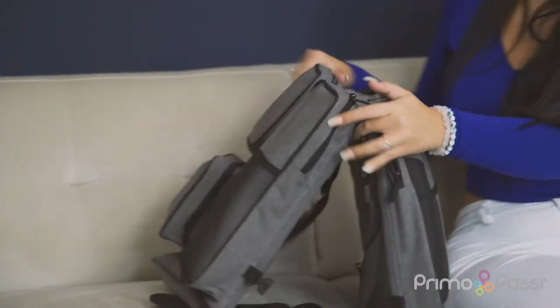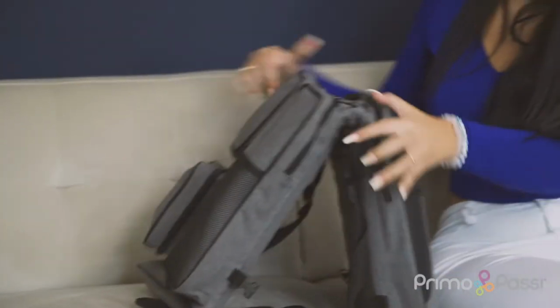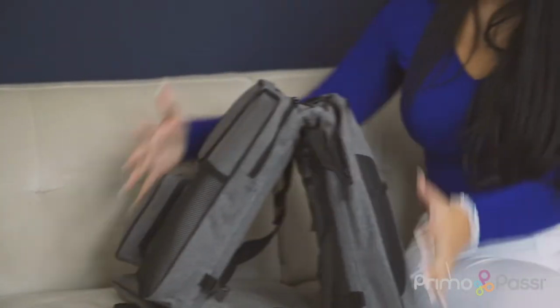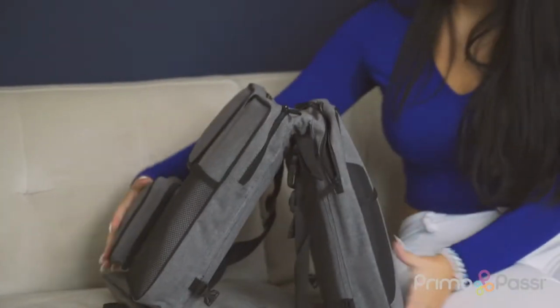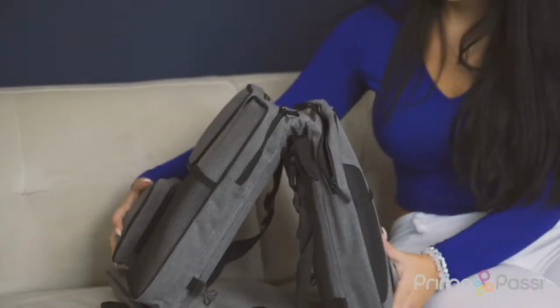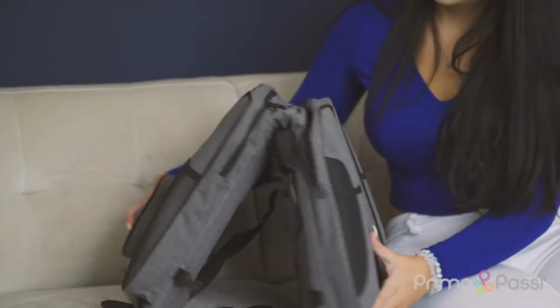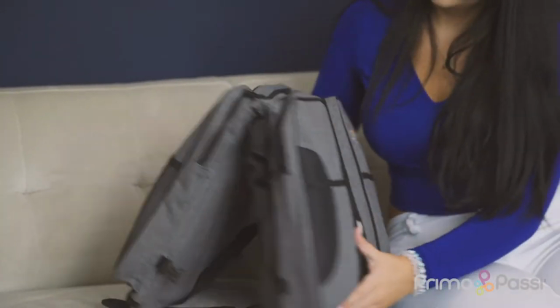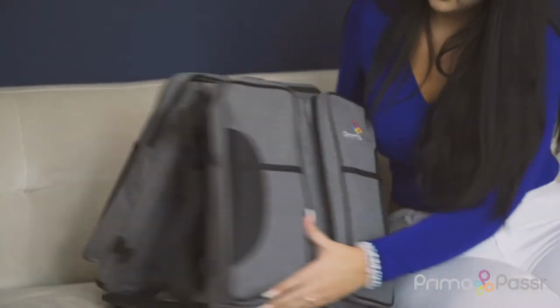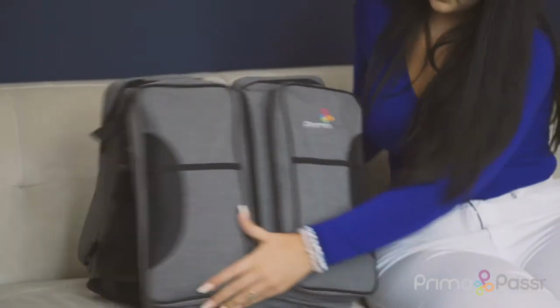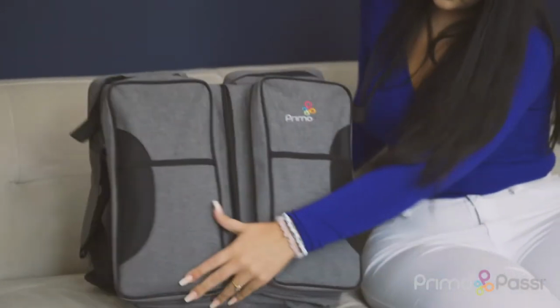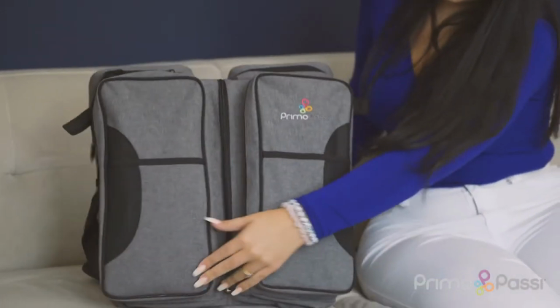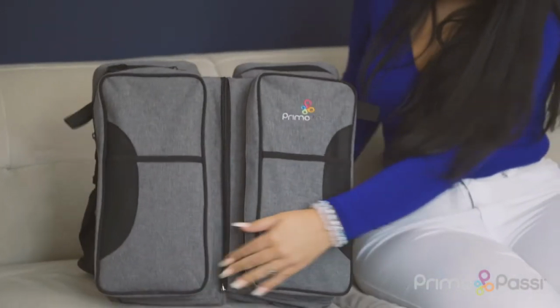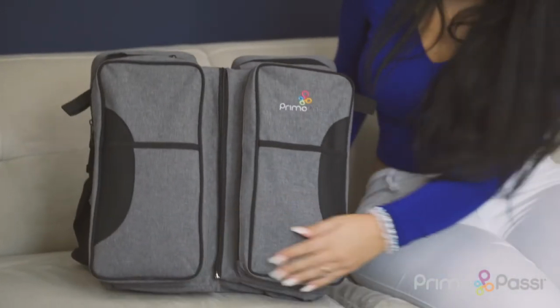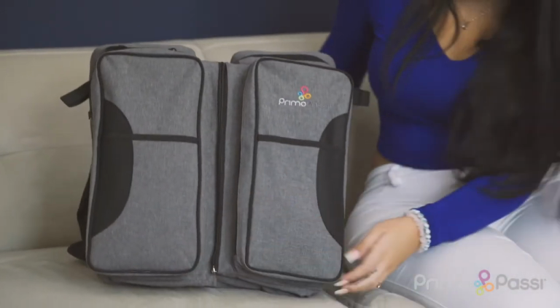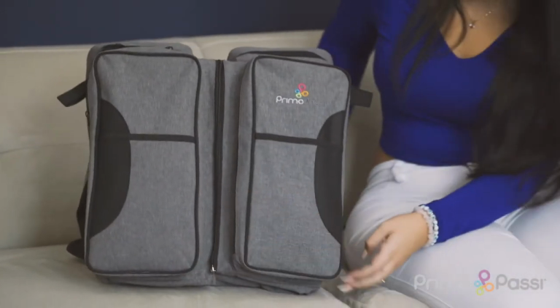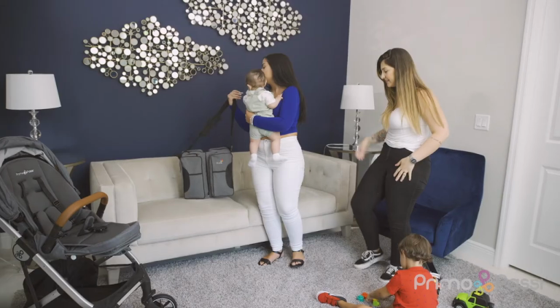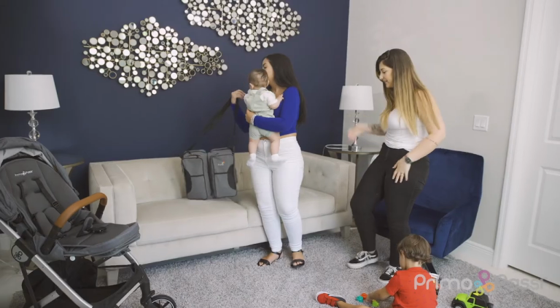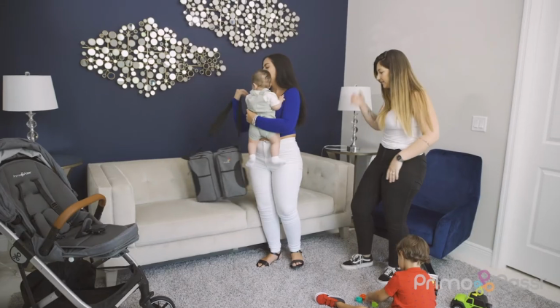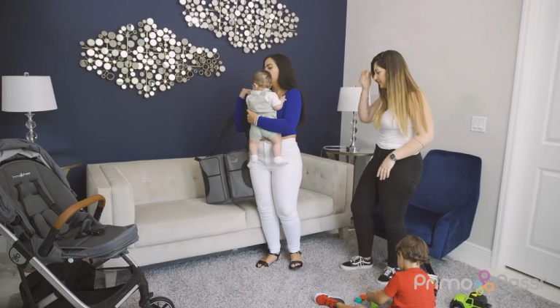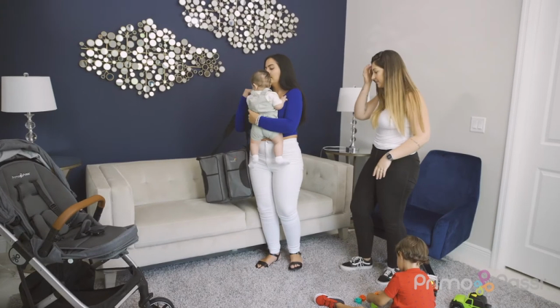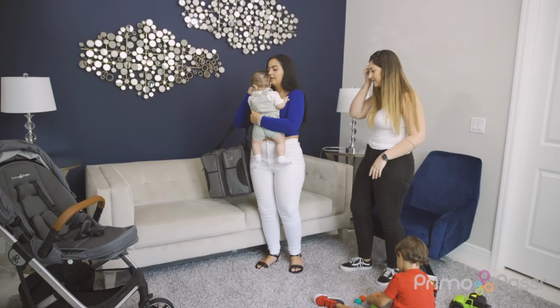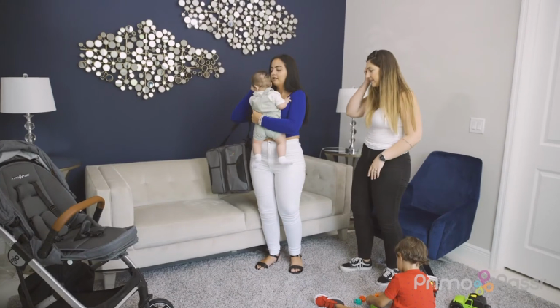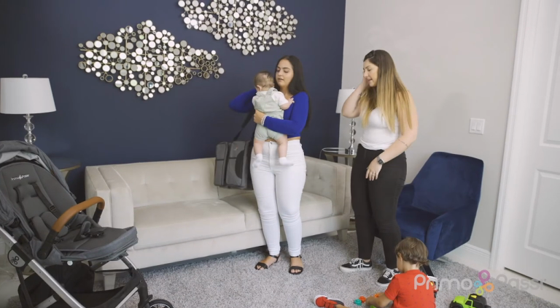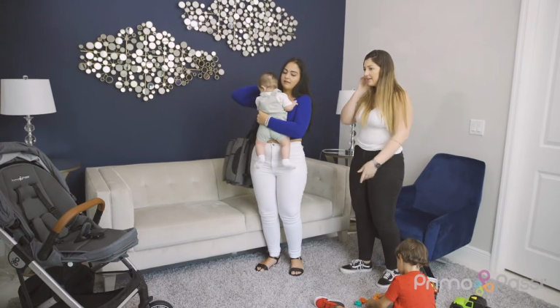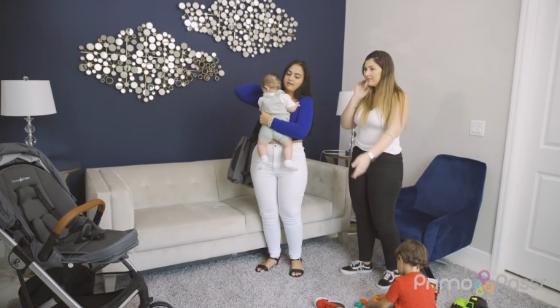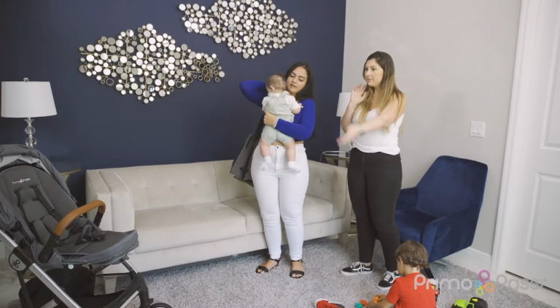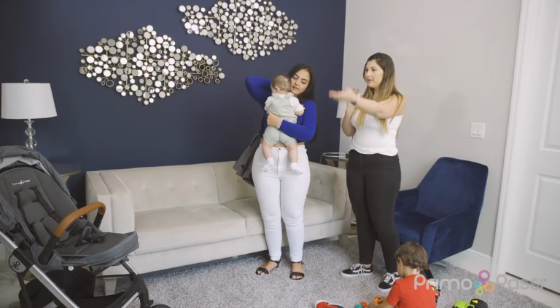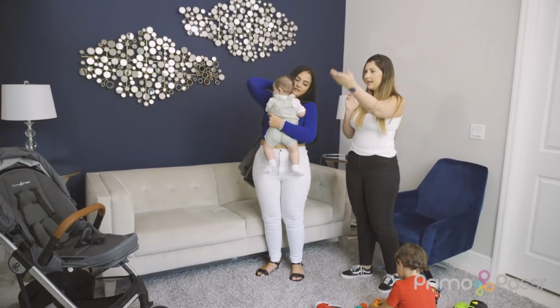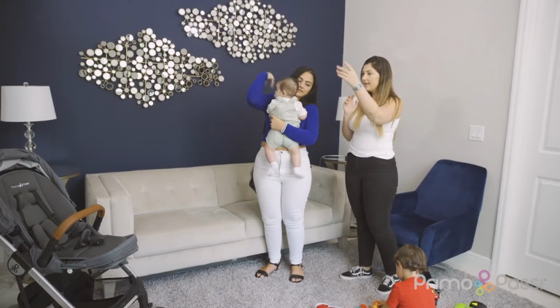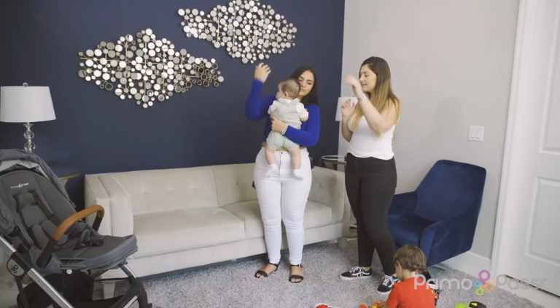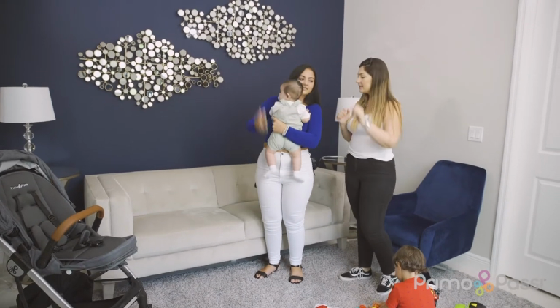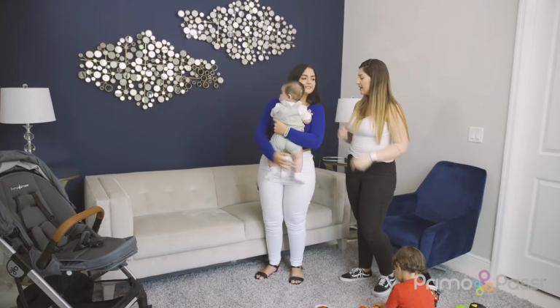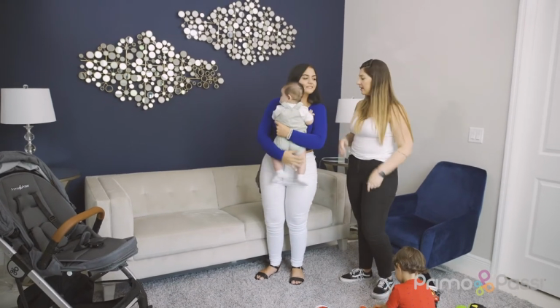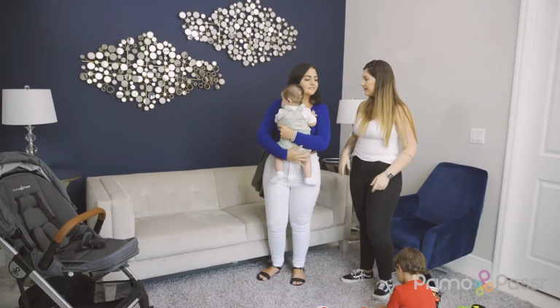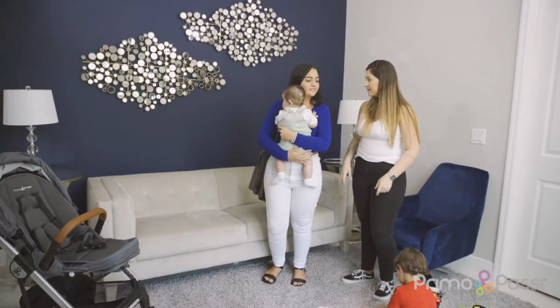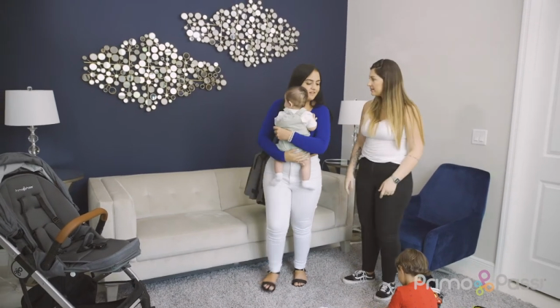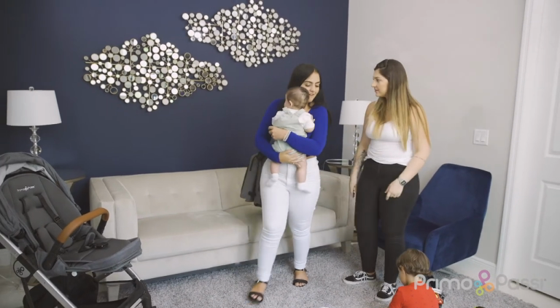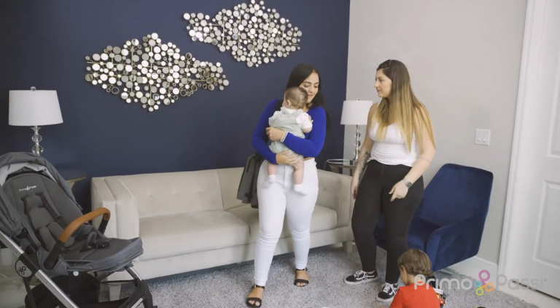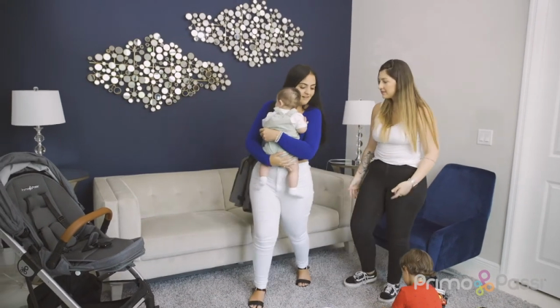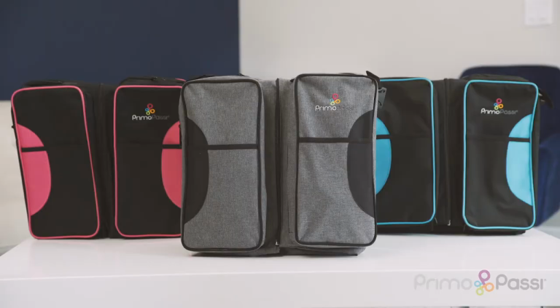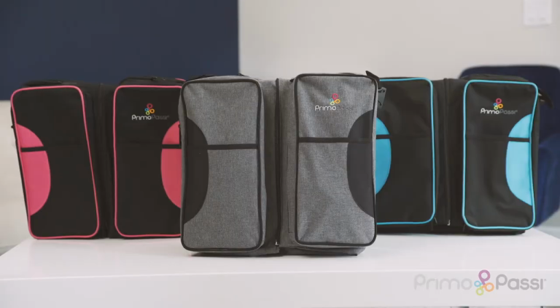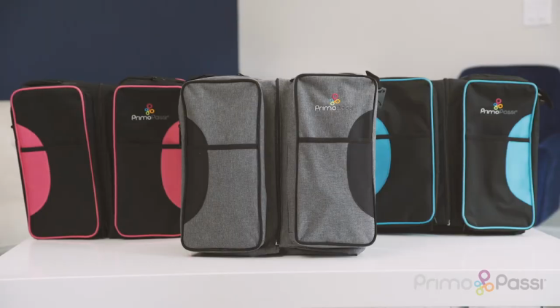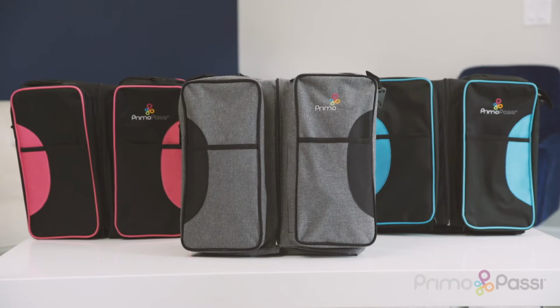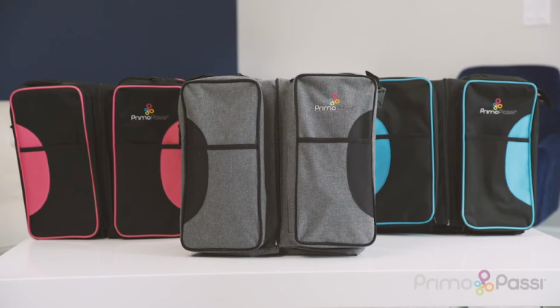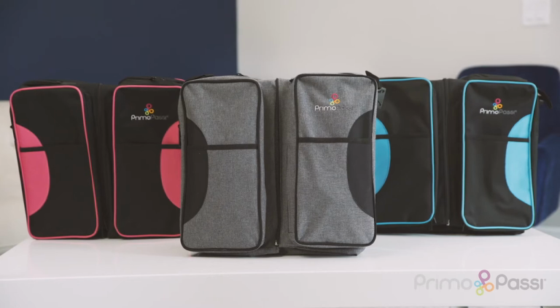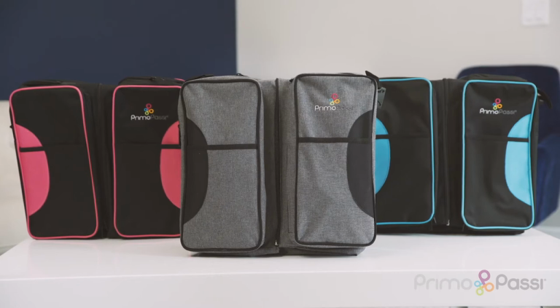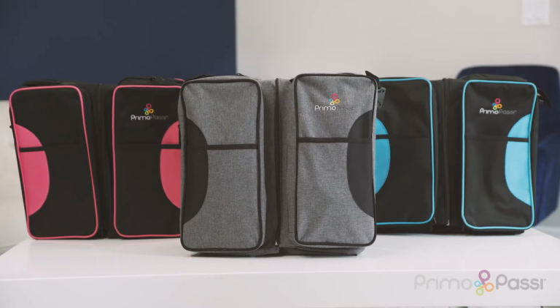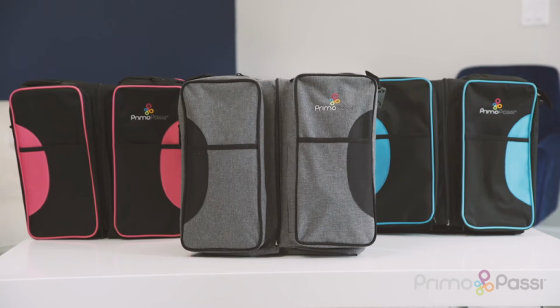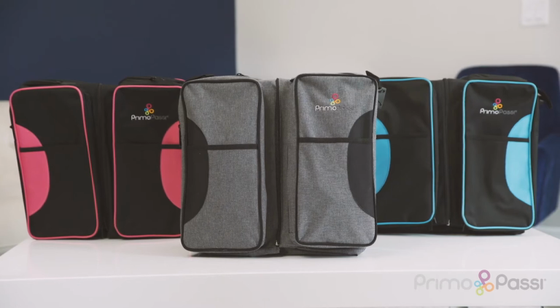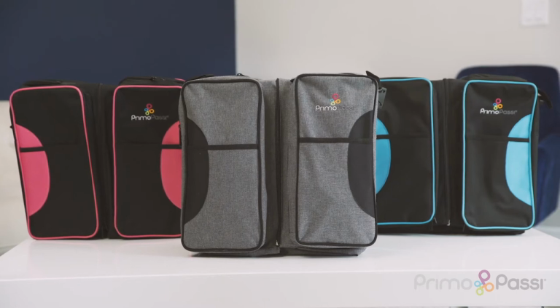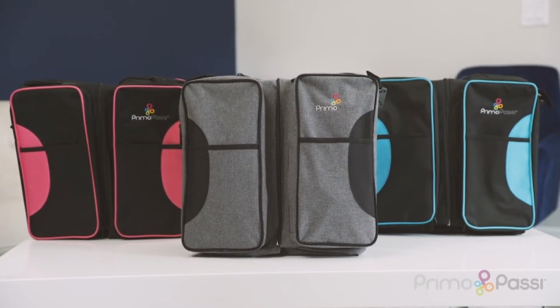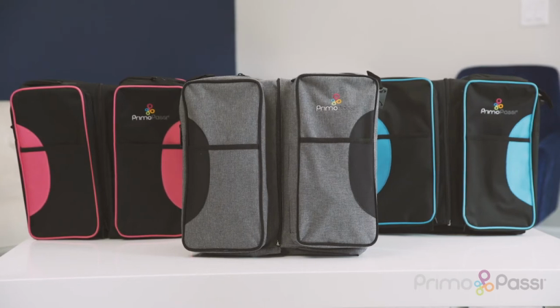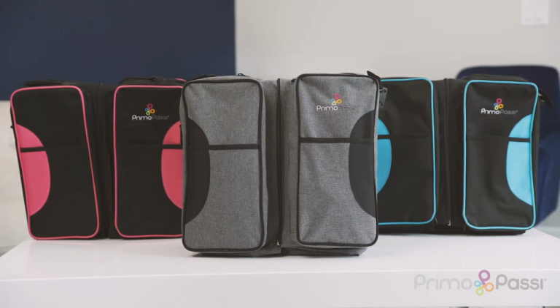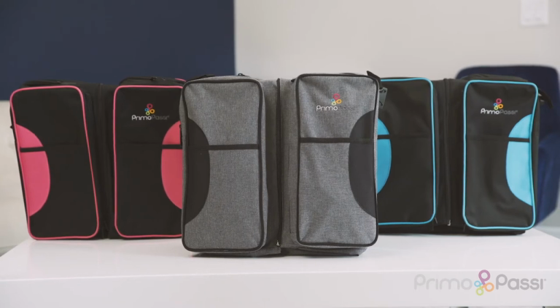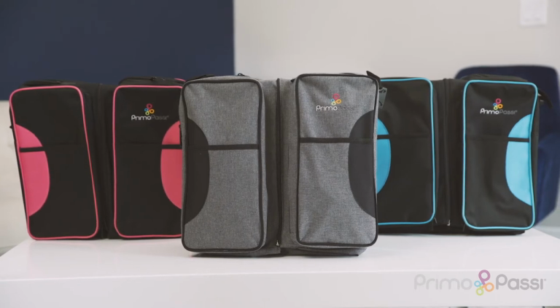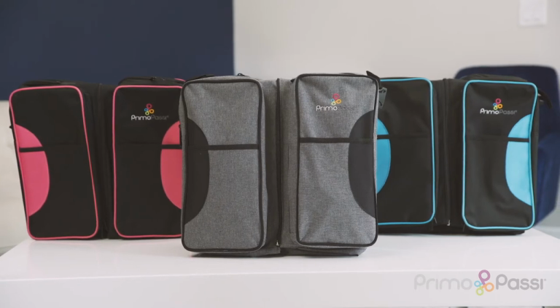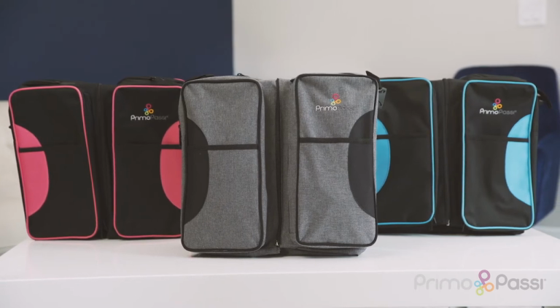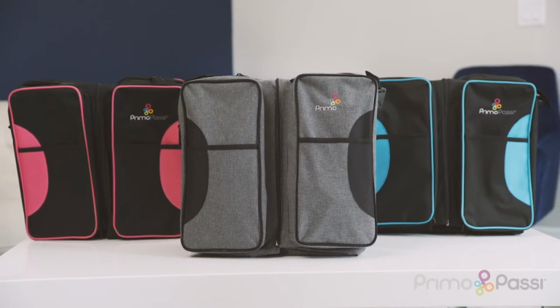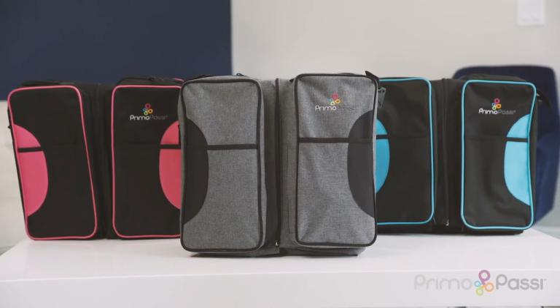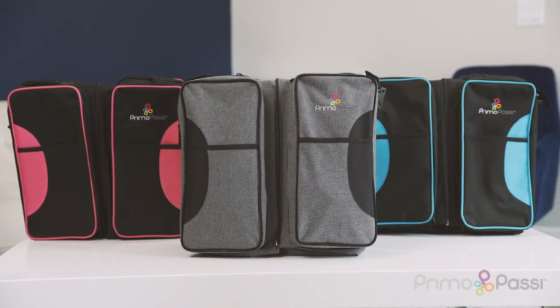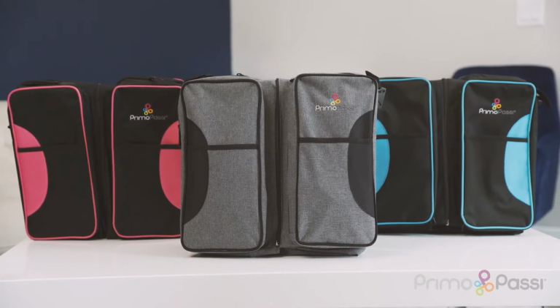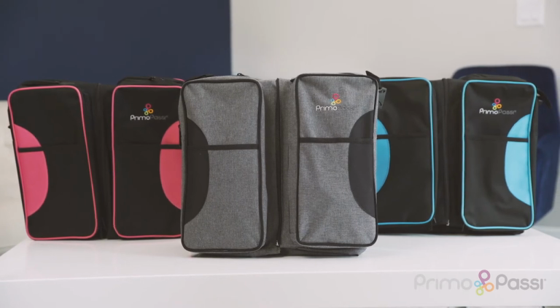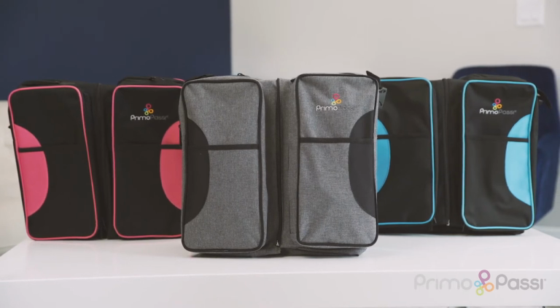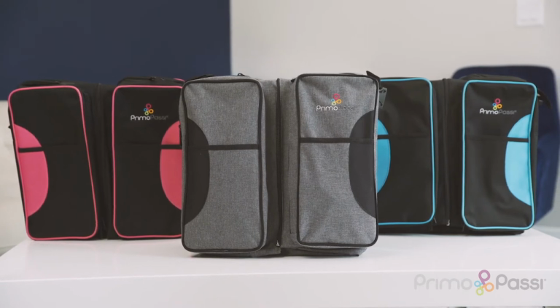Premo Passi Bassinet Neato all-in-one diaper bag to bassinet — it's a combination of all you need.